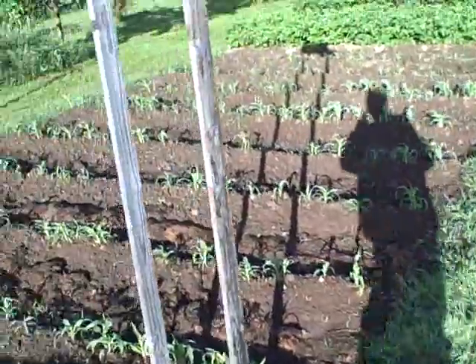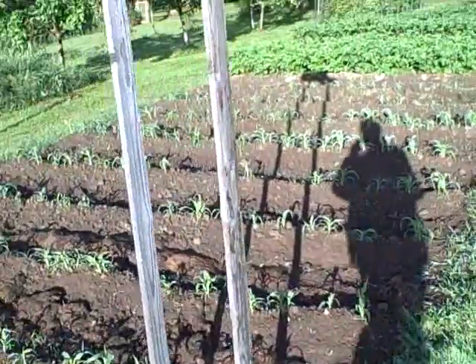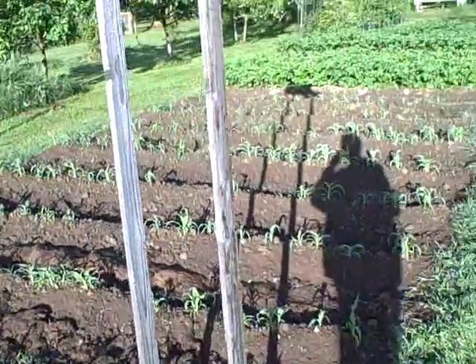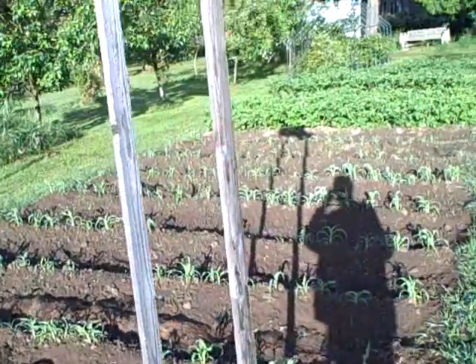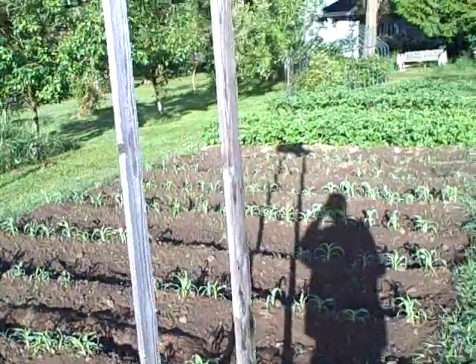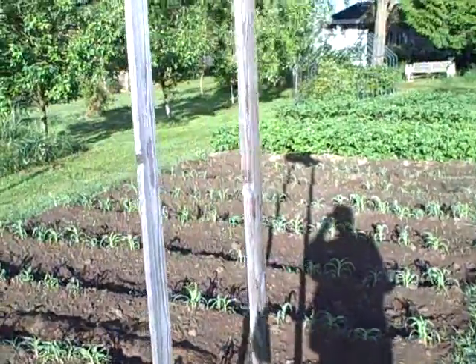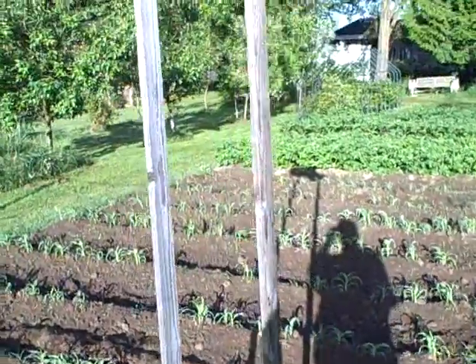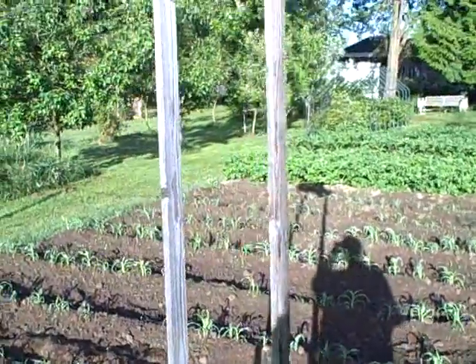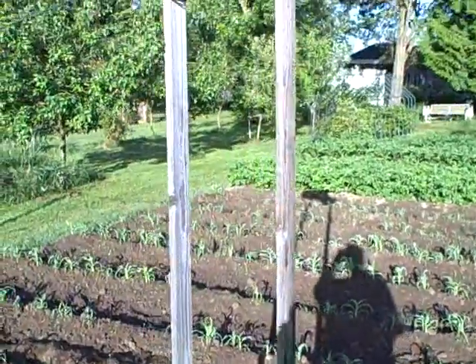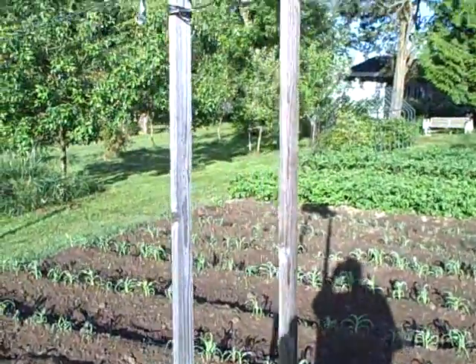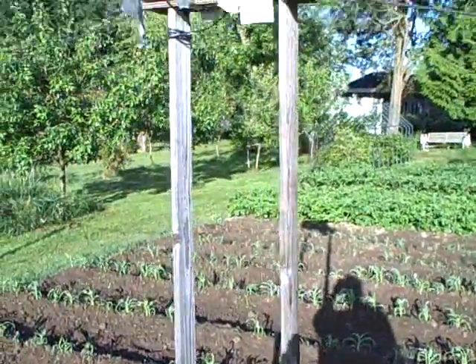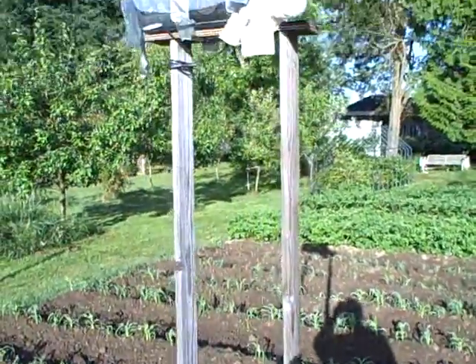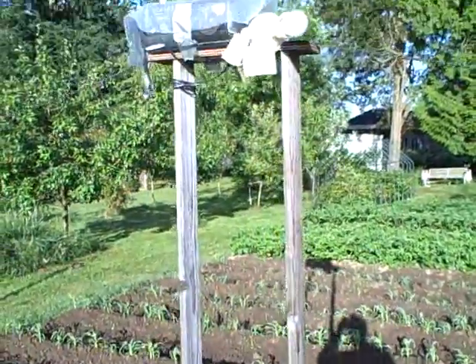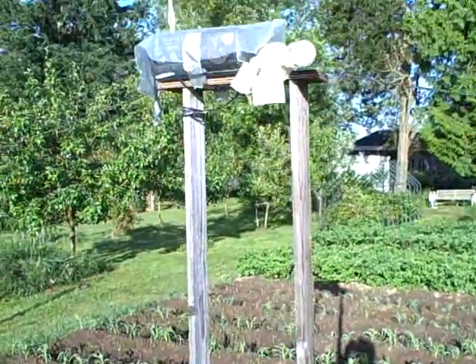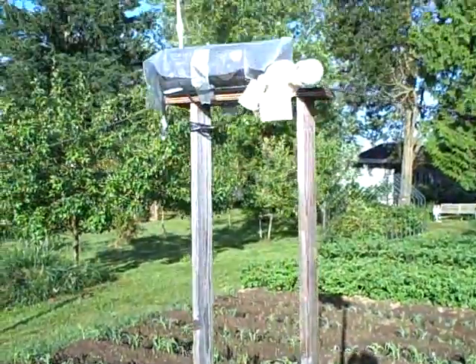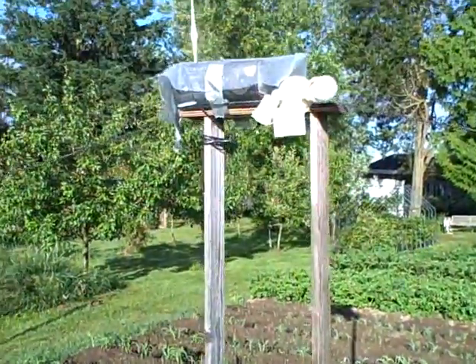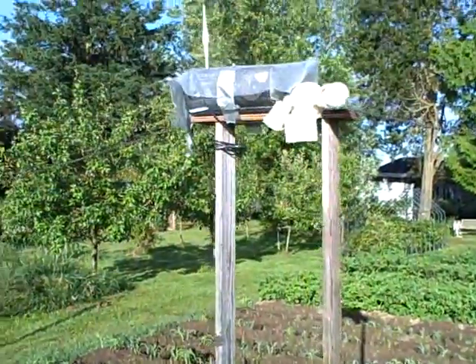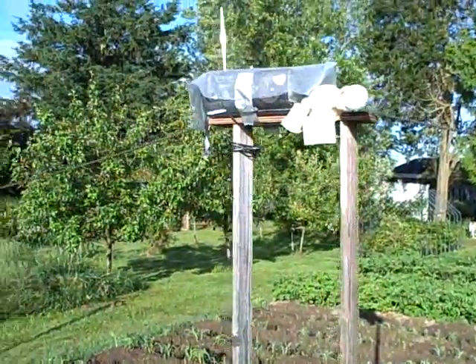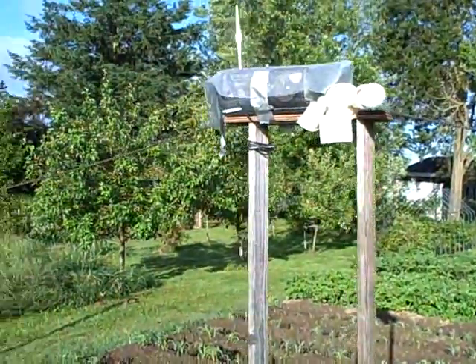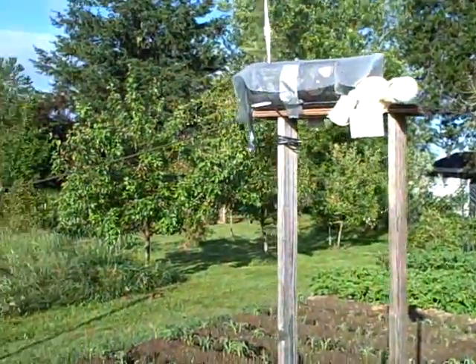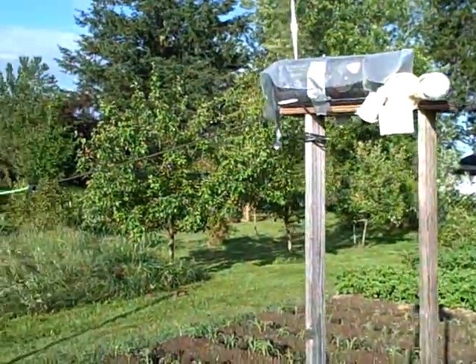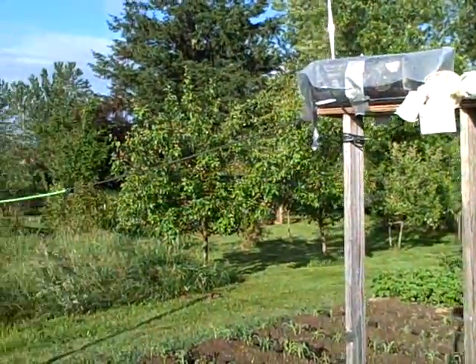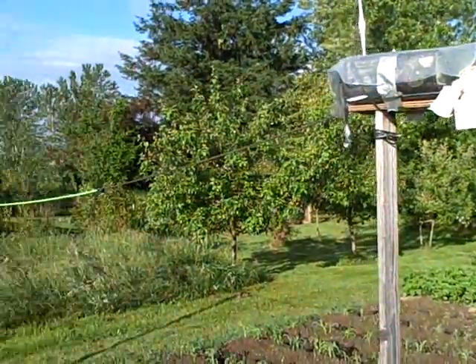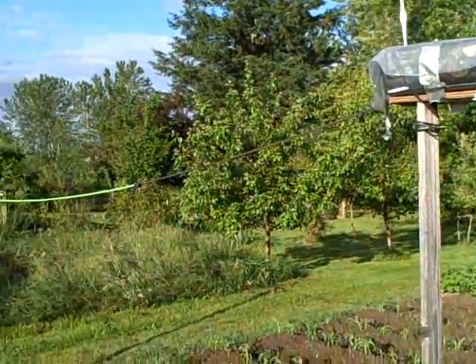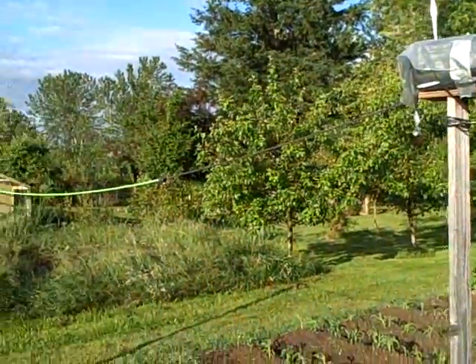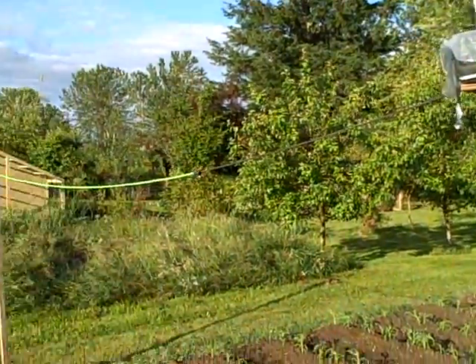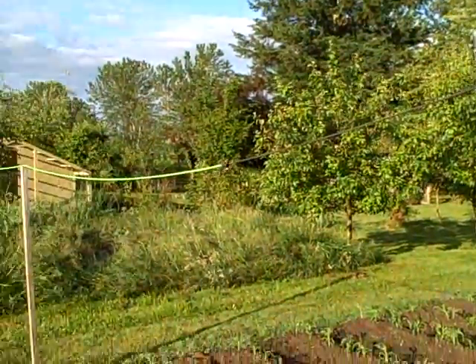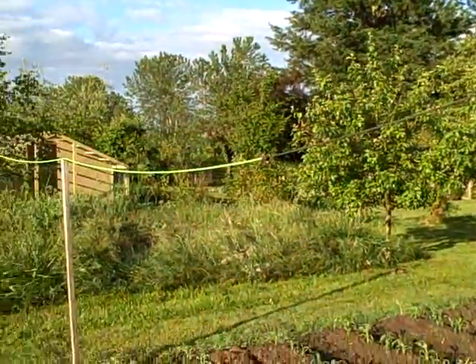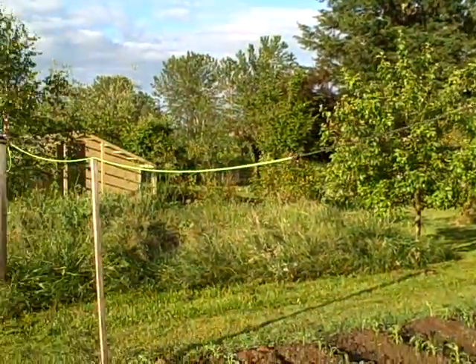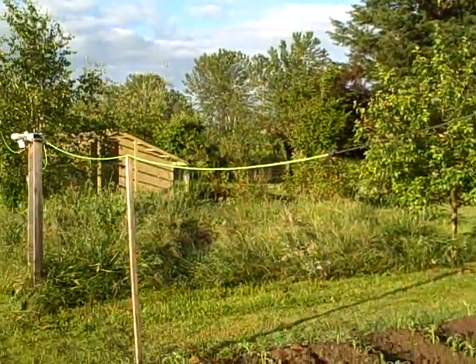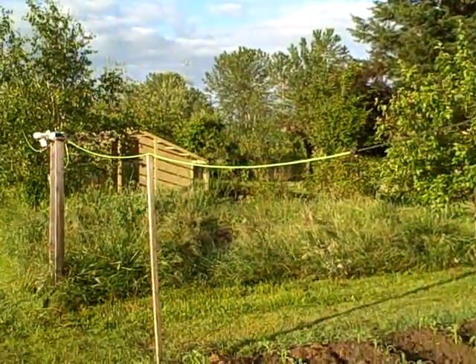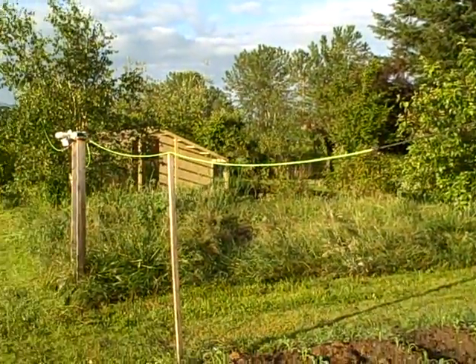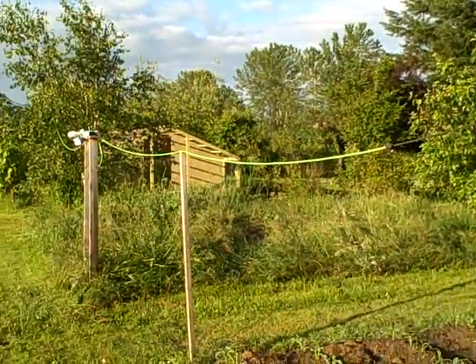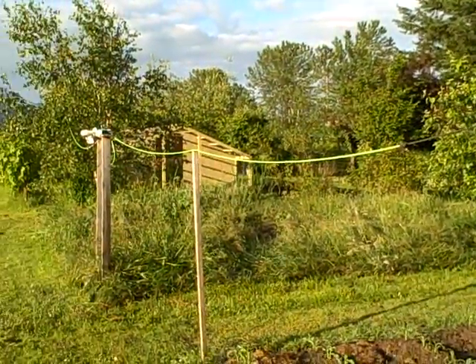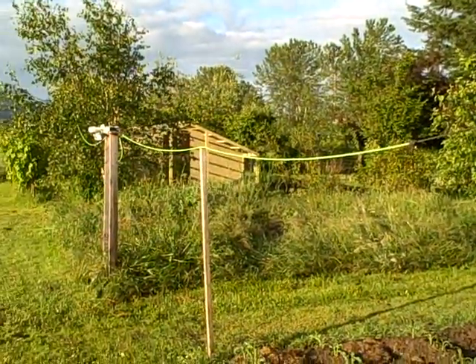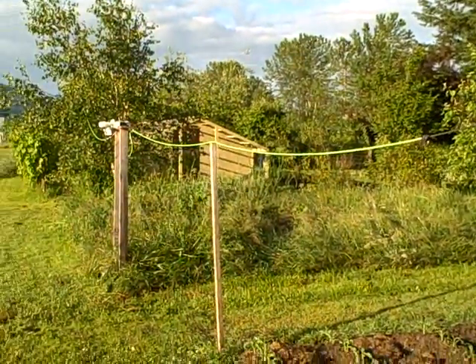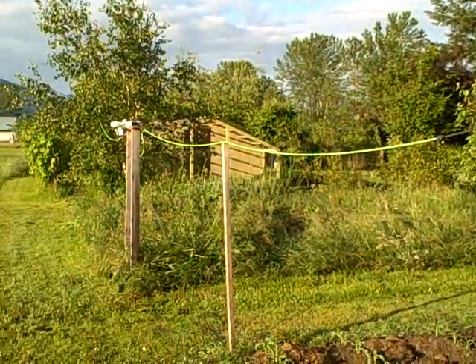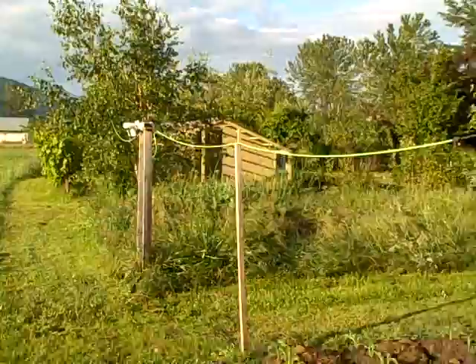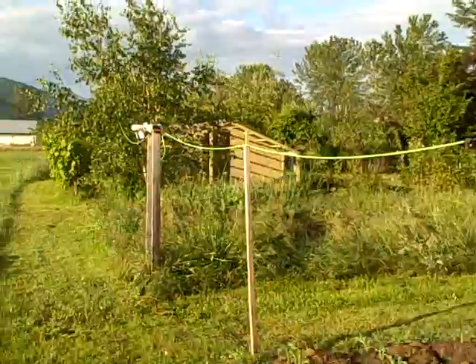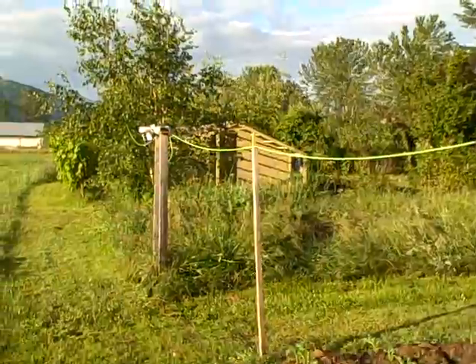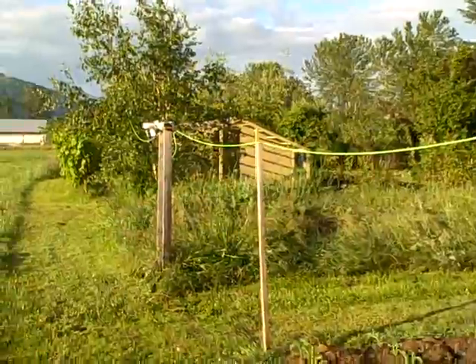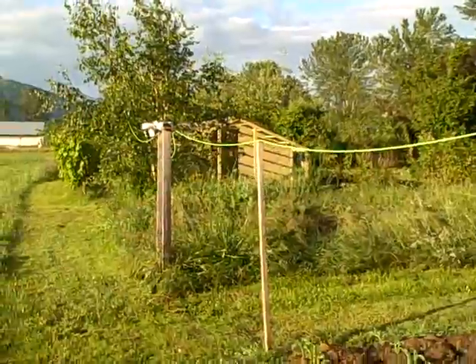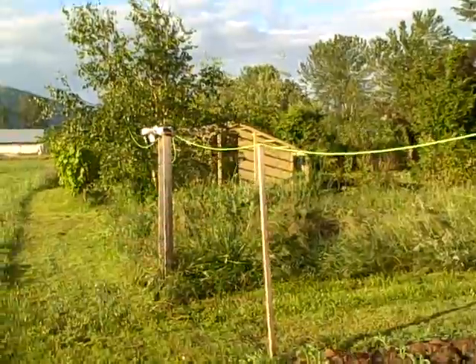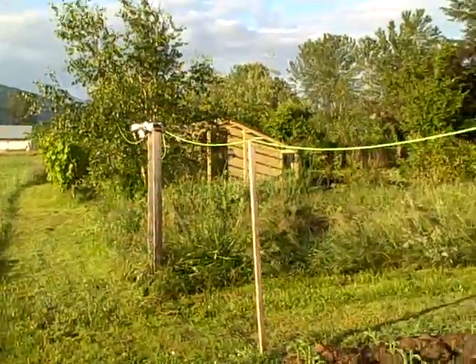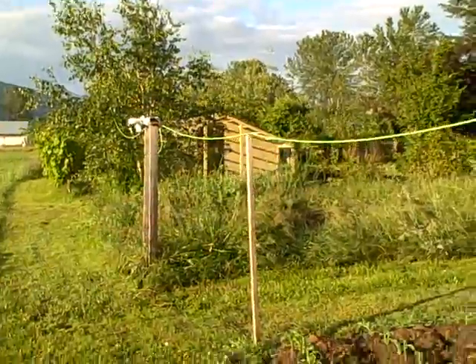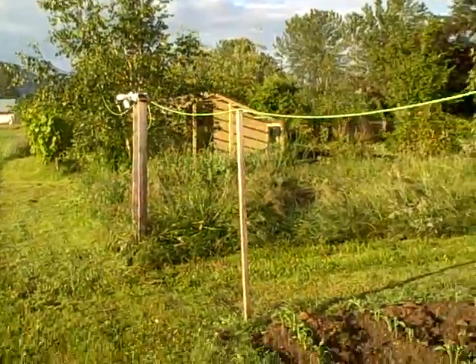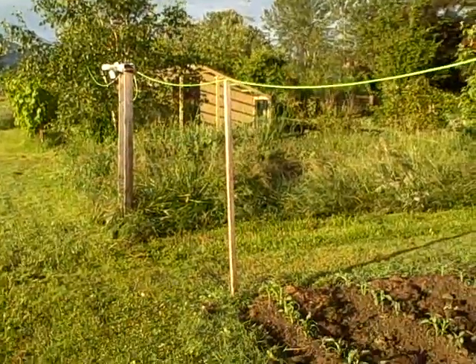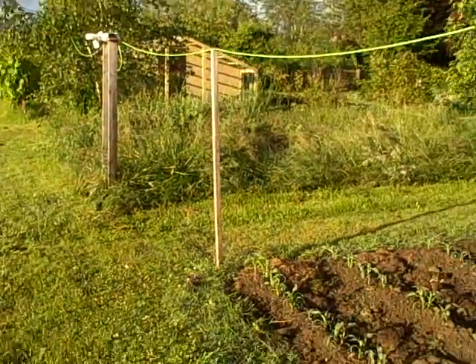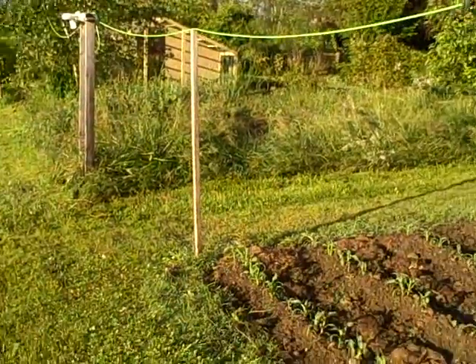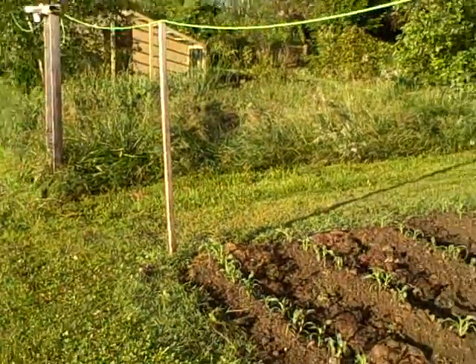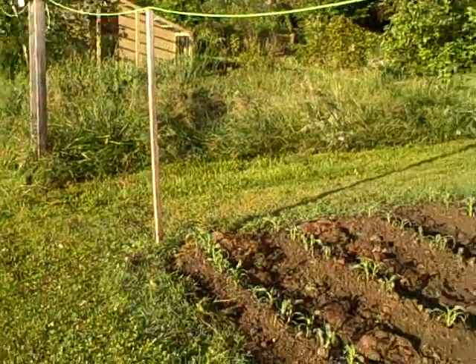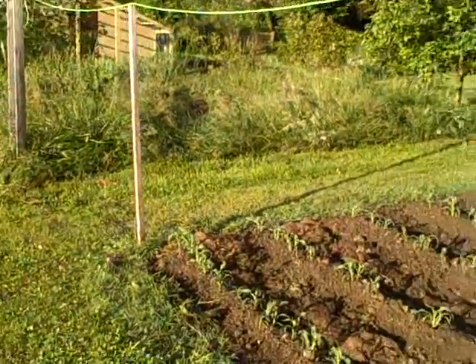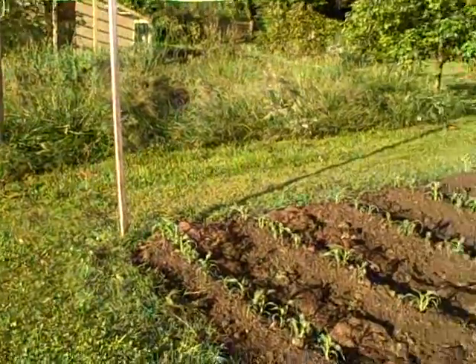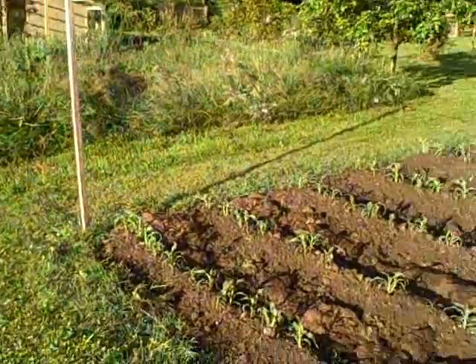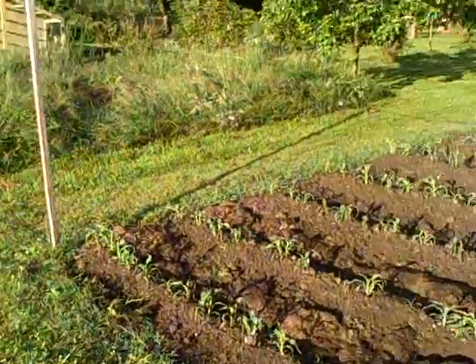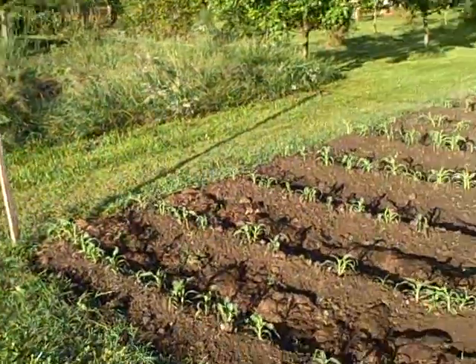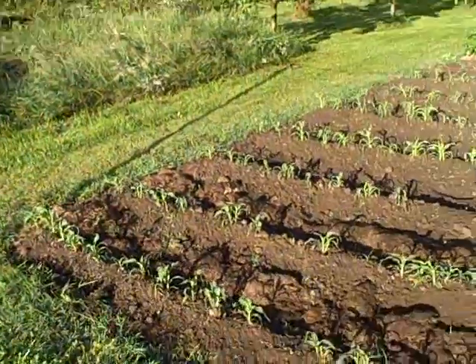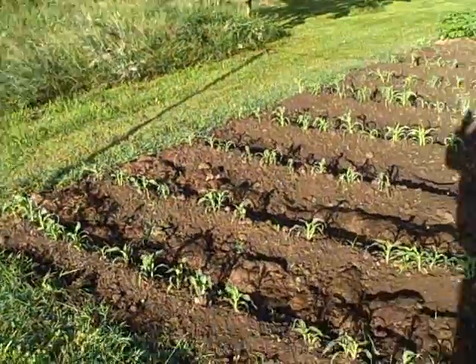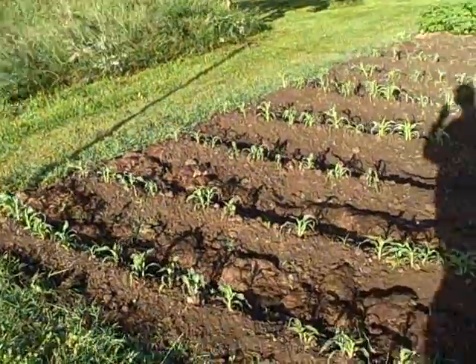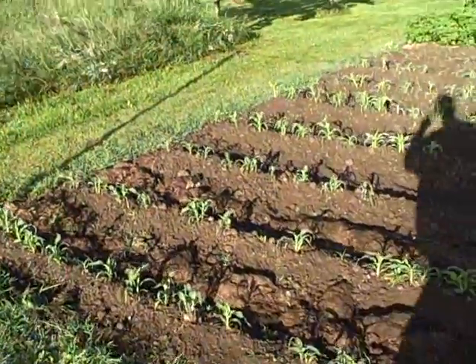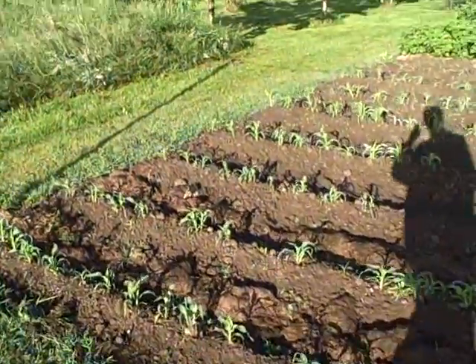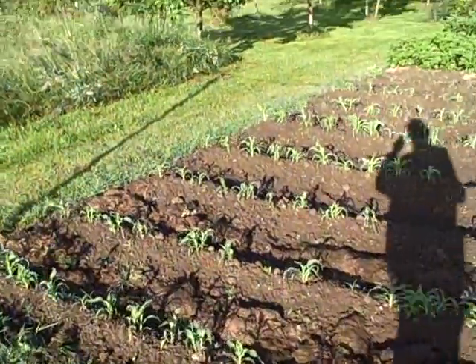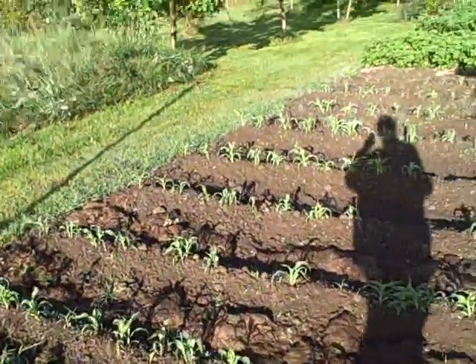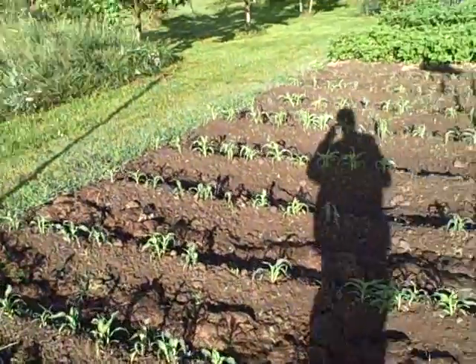You can see these poles I've got up here. There are seven of these things stretched around the perimeter of the garden to keep the elk out.